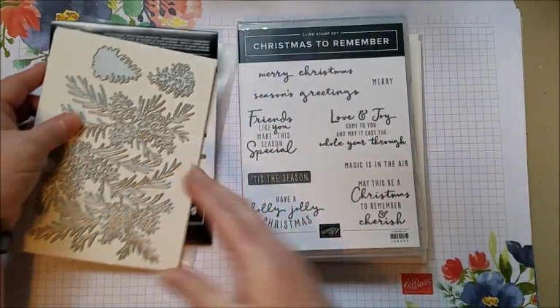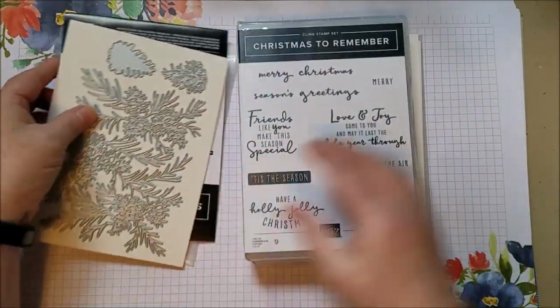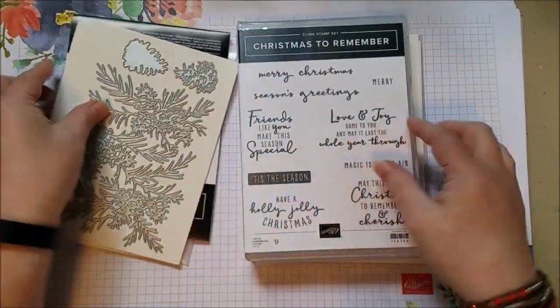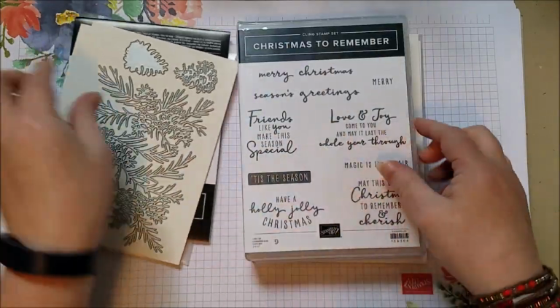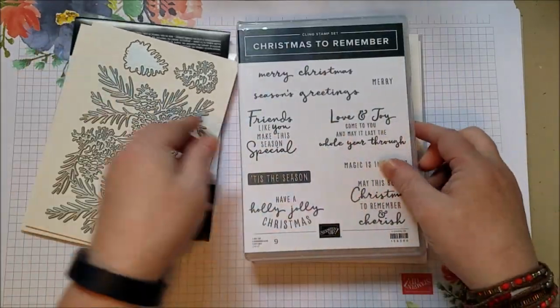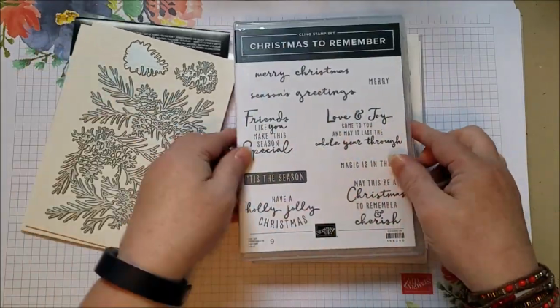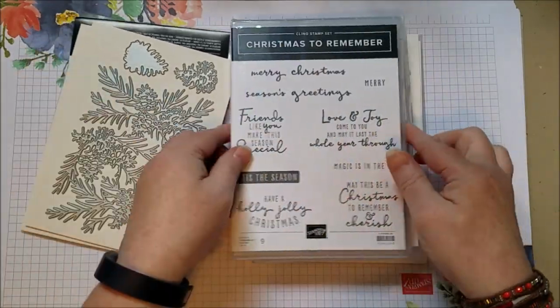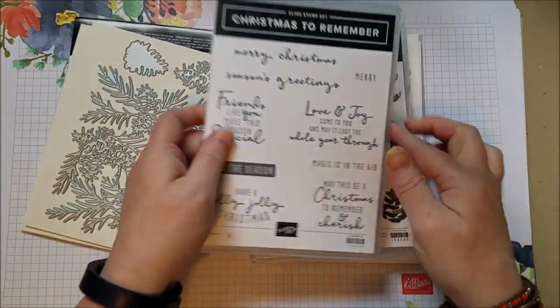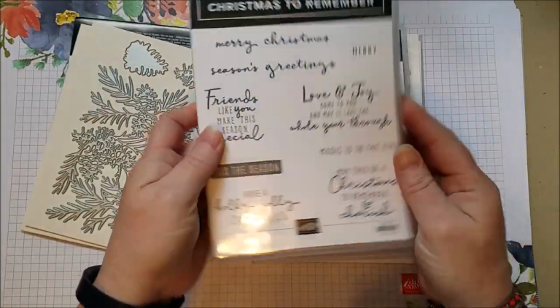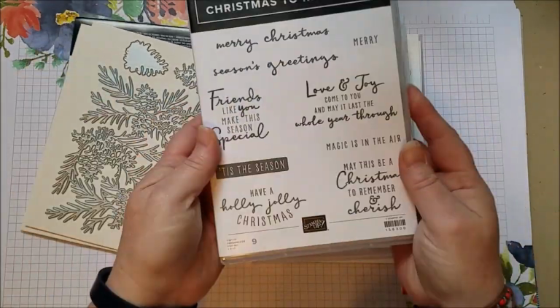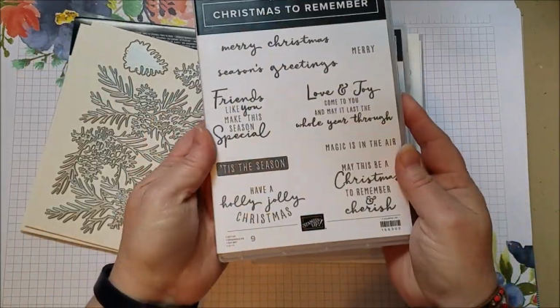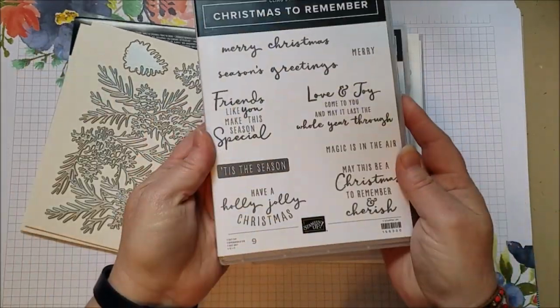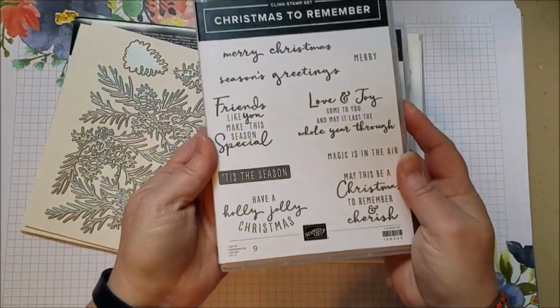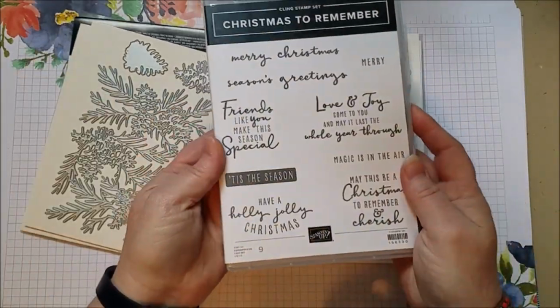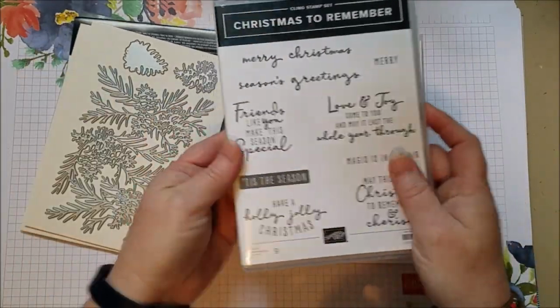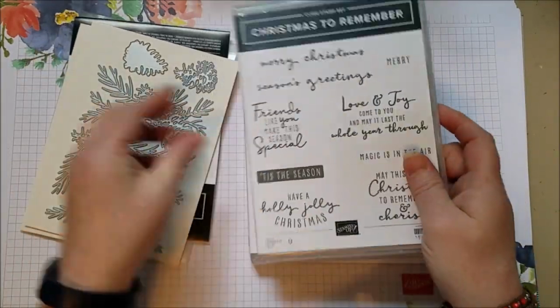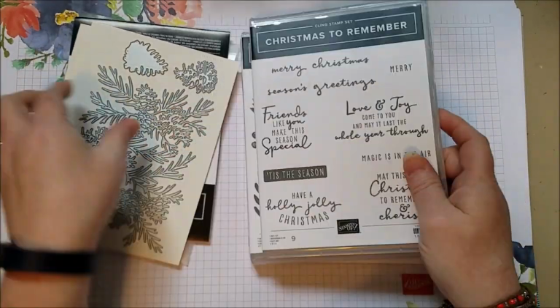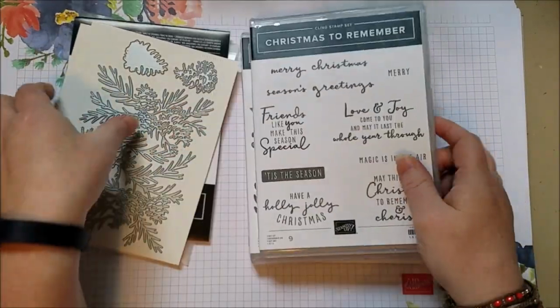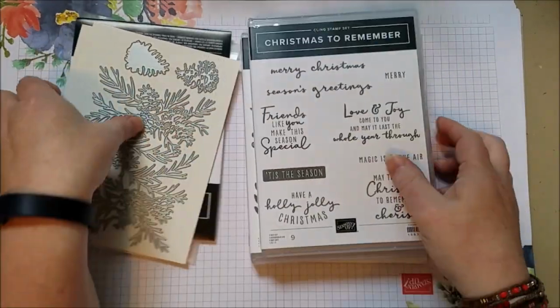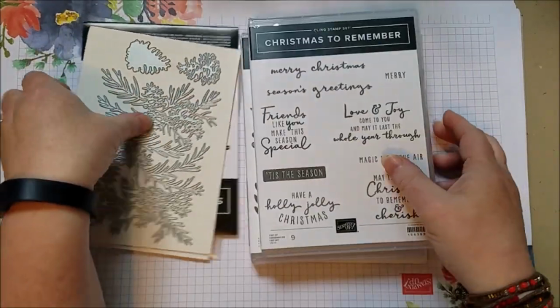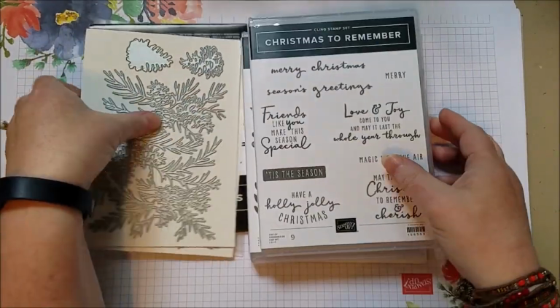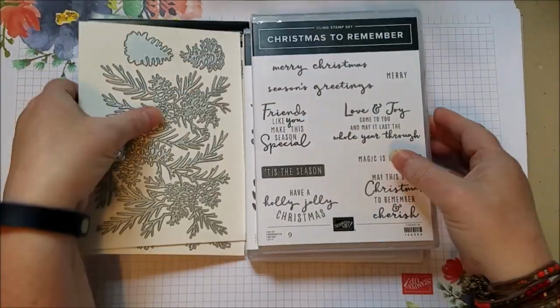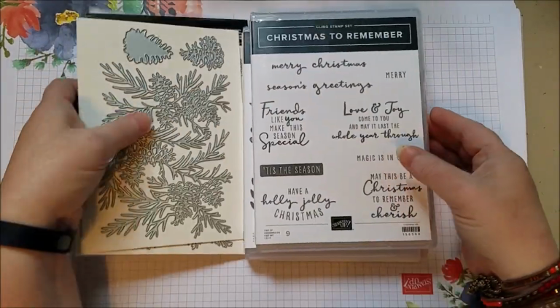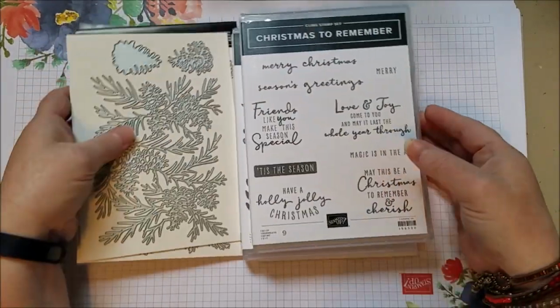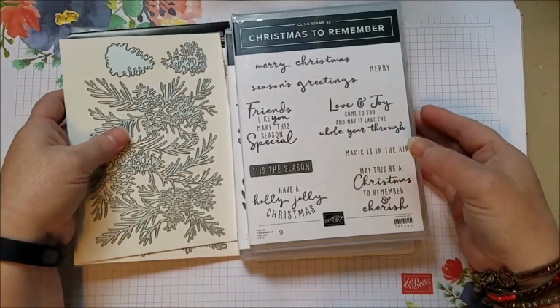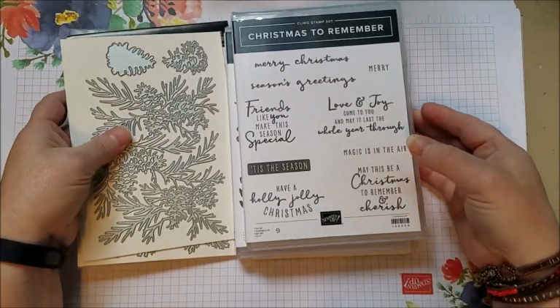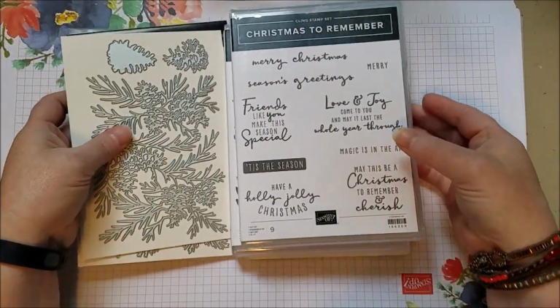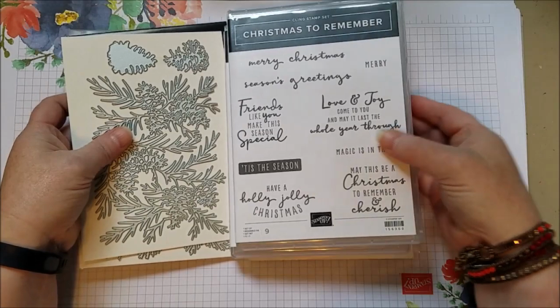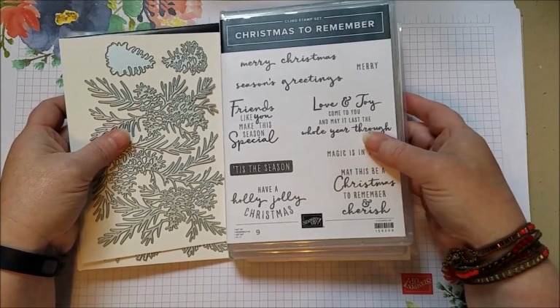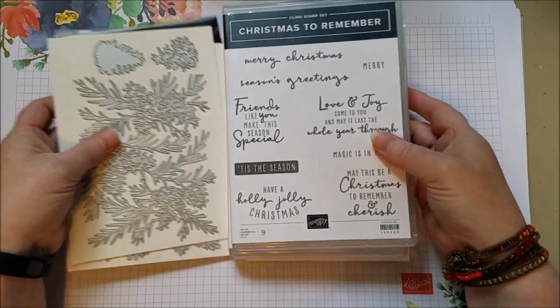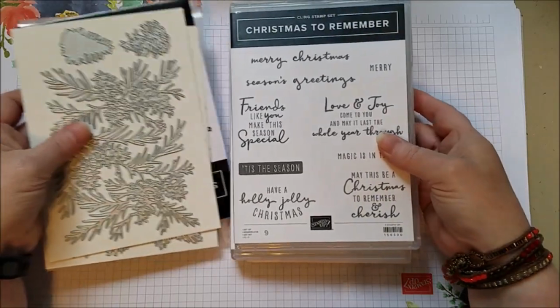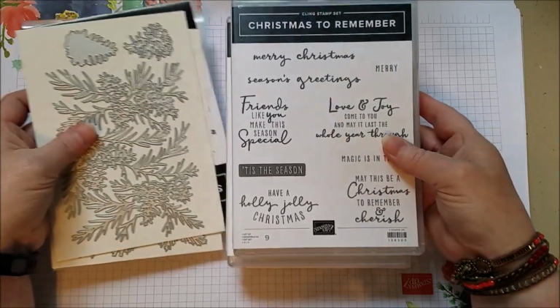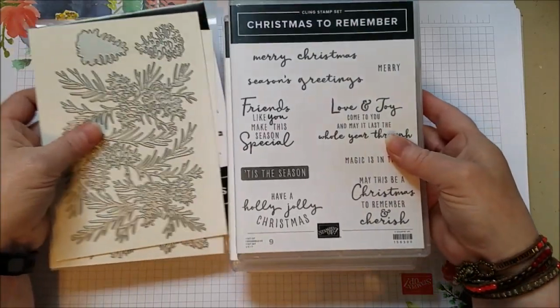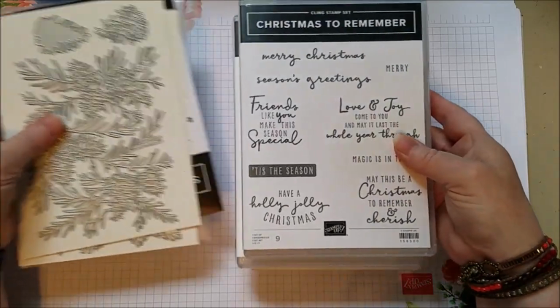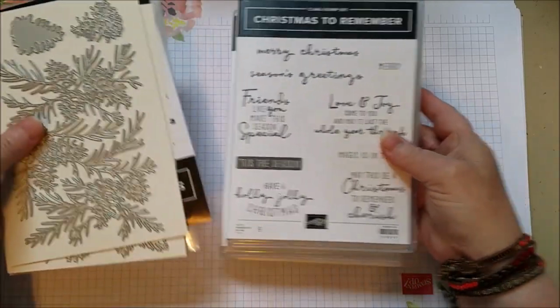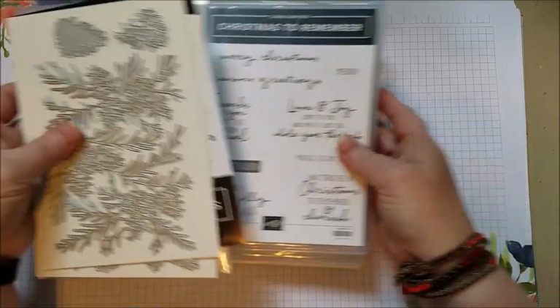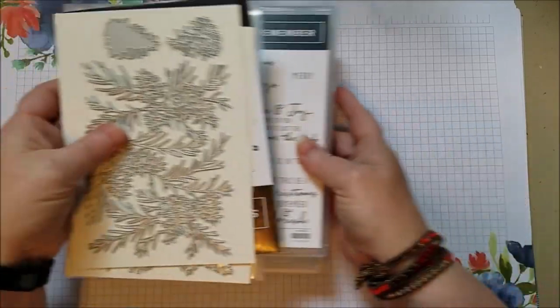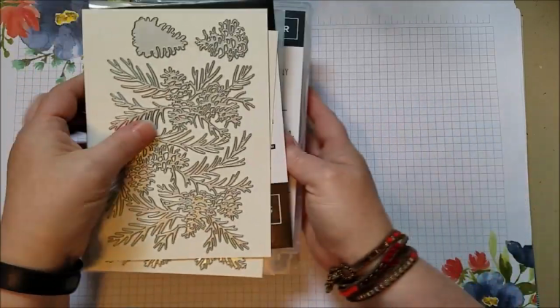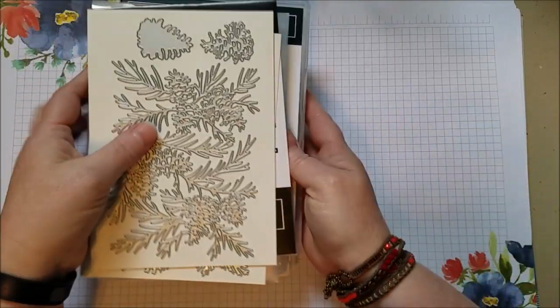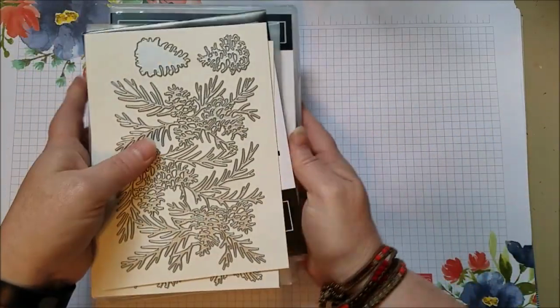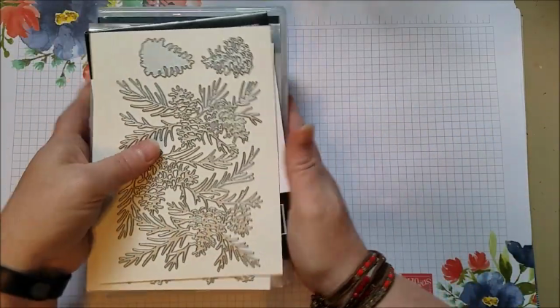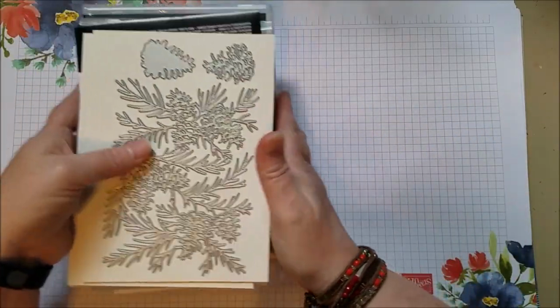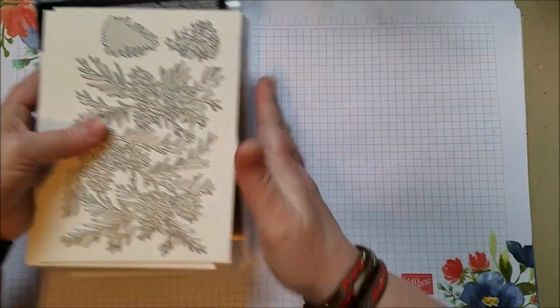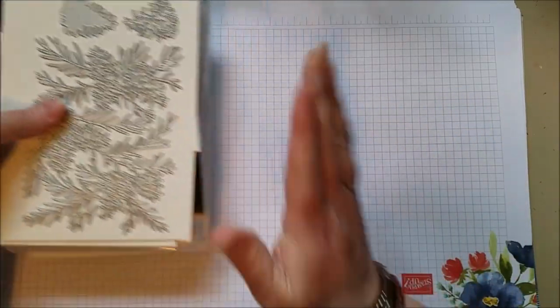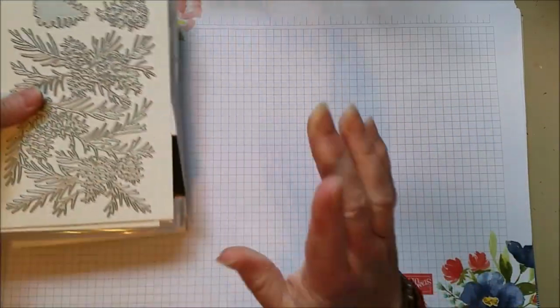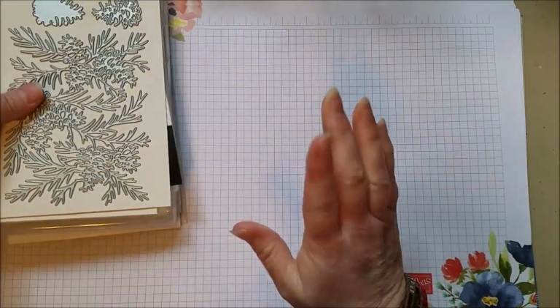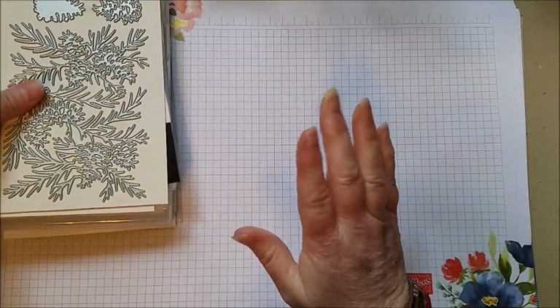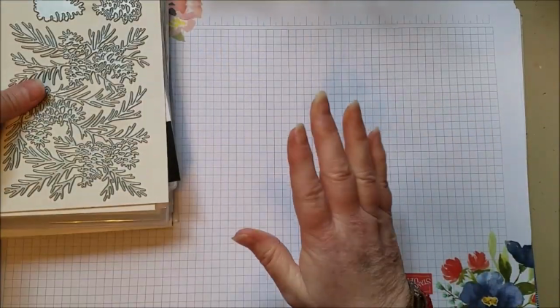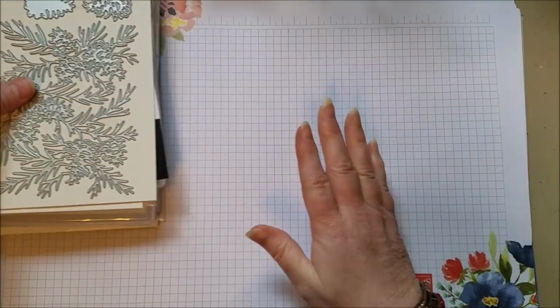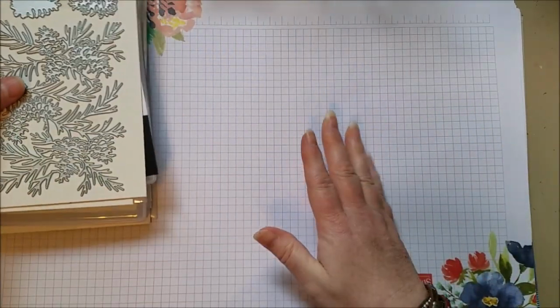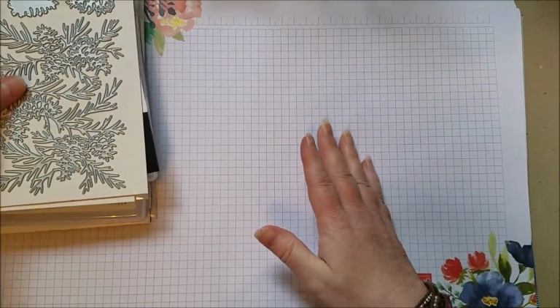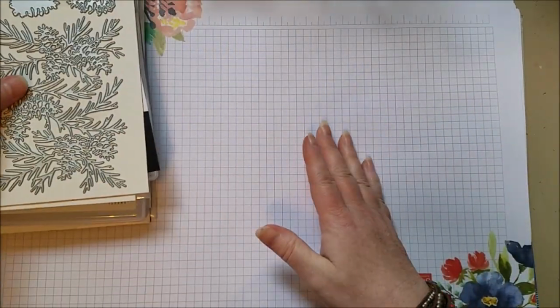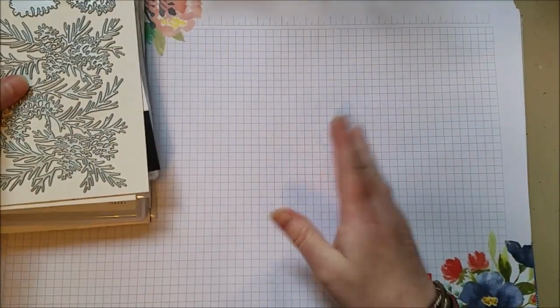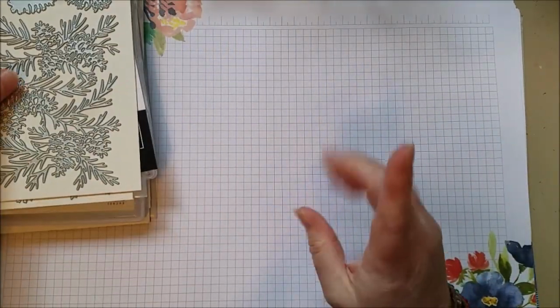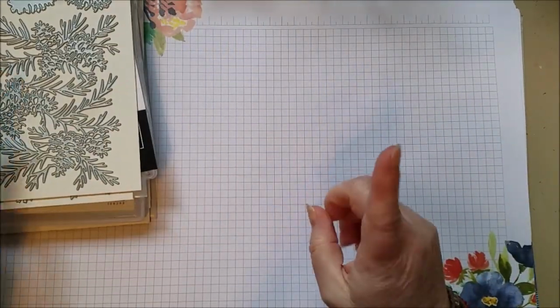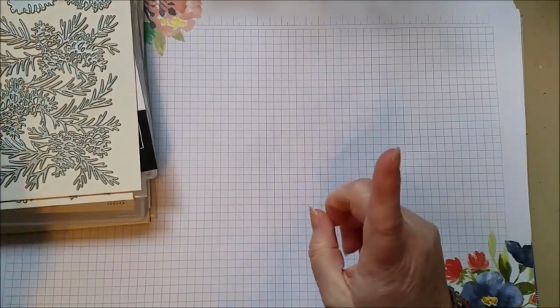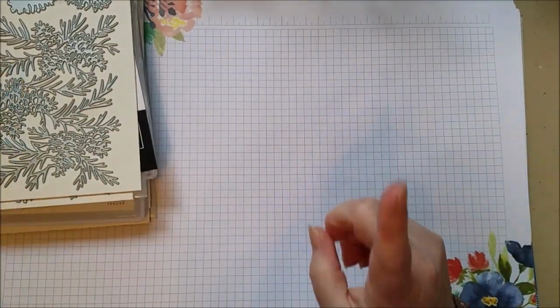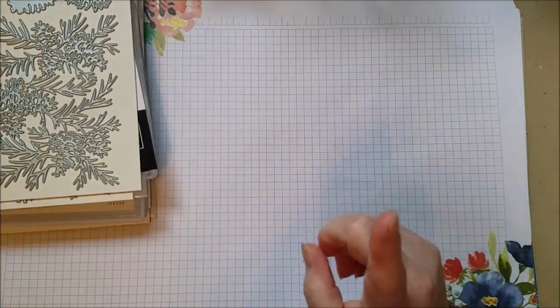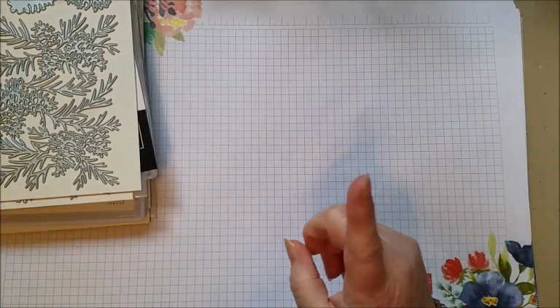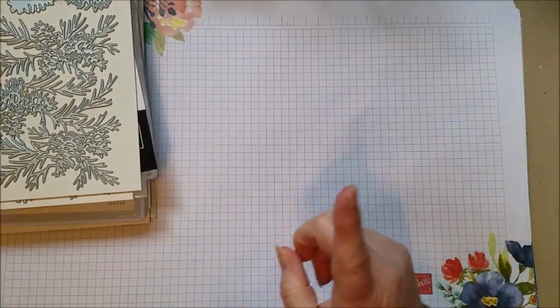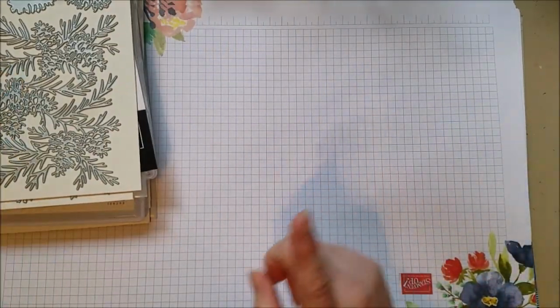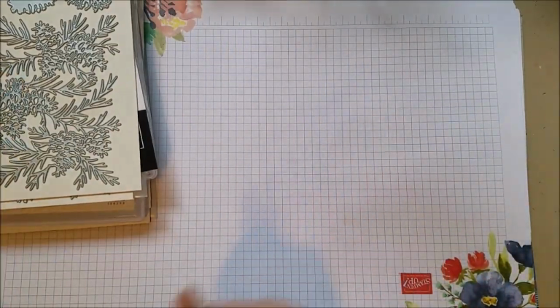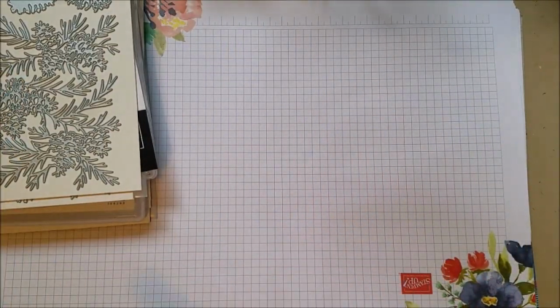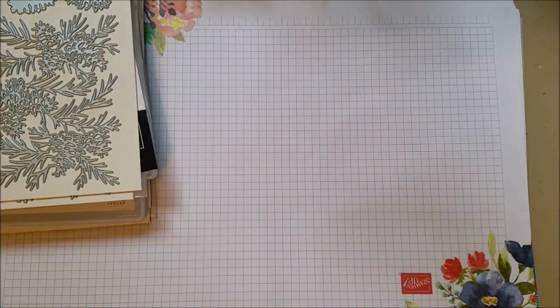Ideally you can layer different greens on top of each other - just imagine the depth of color you can get on this big die set. These great words come with it too. This is called Painted Christmas Suite, and the whole reason for the 'painted Christmas' part is the paper, so let me show you.